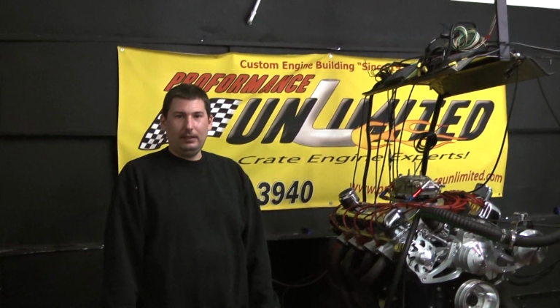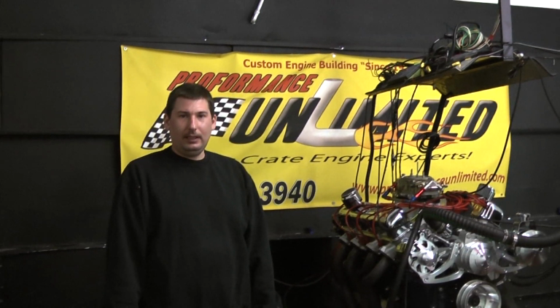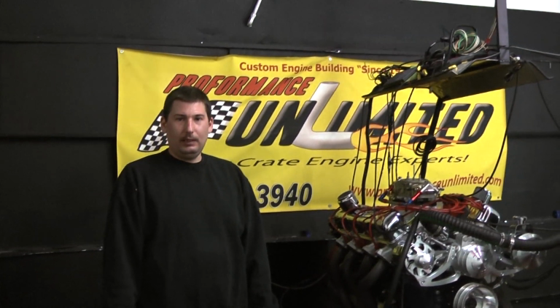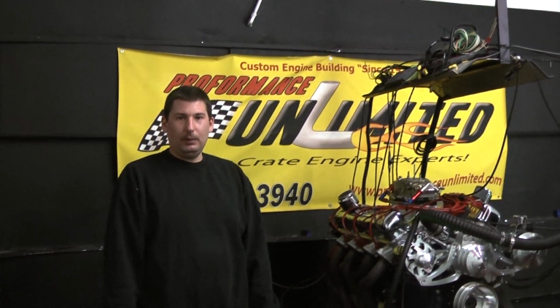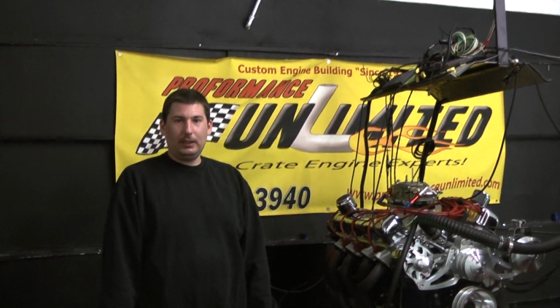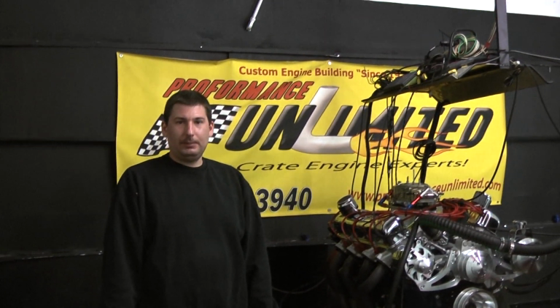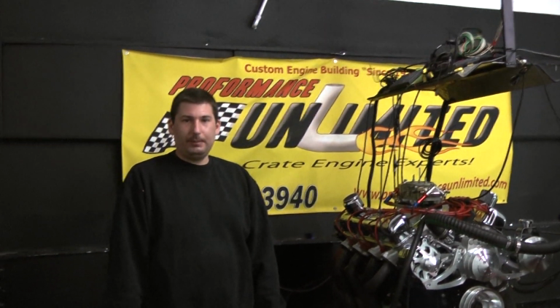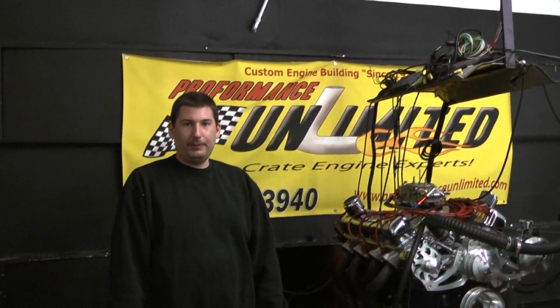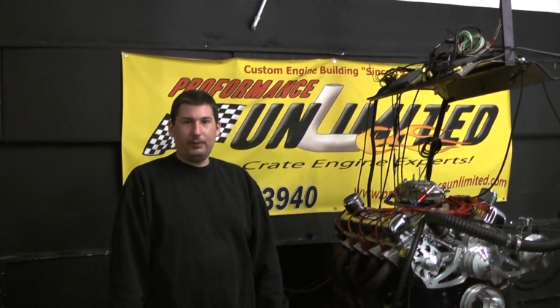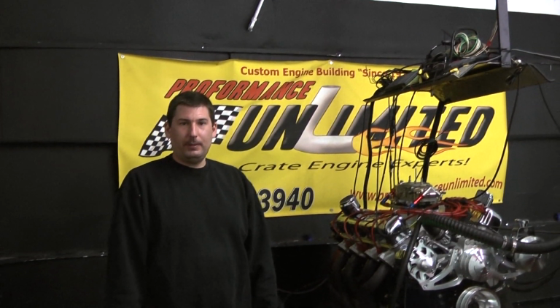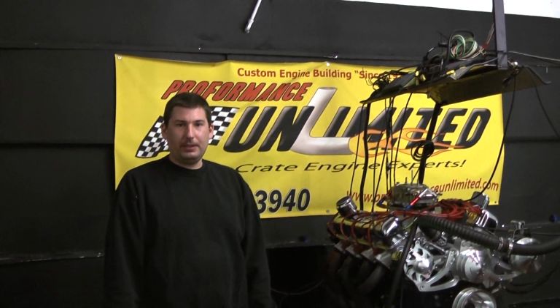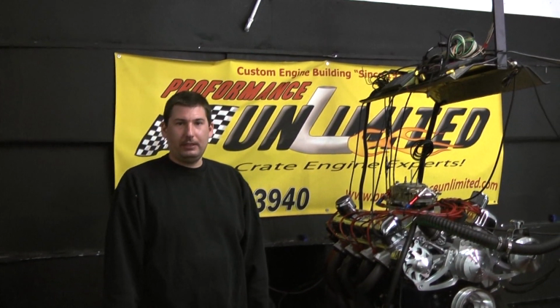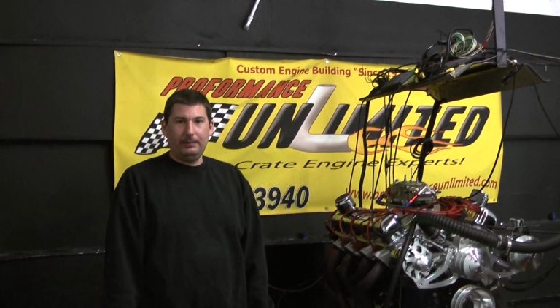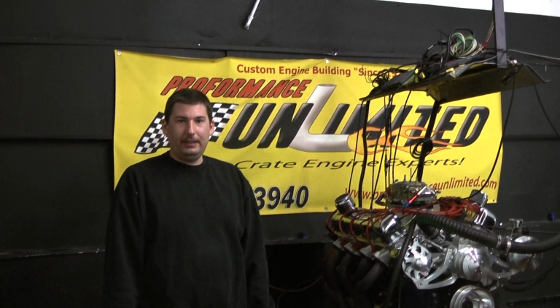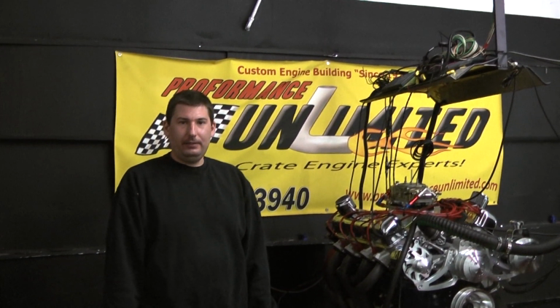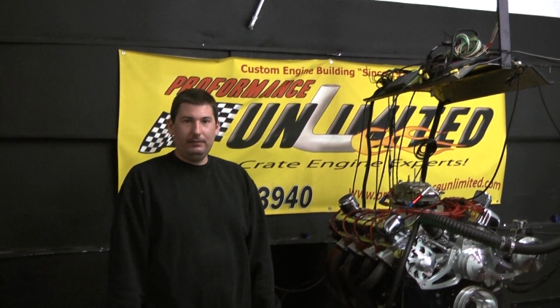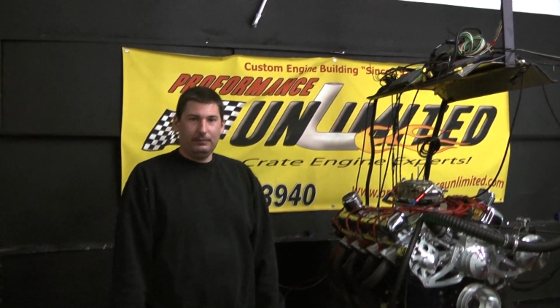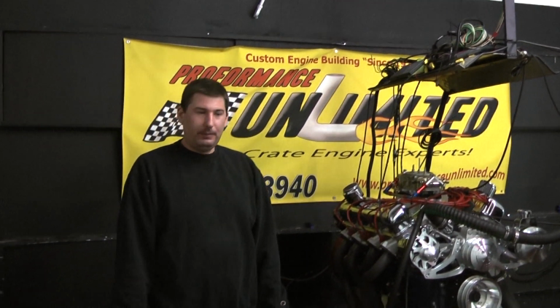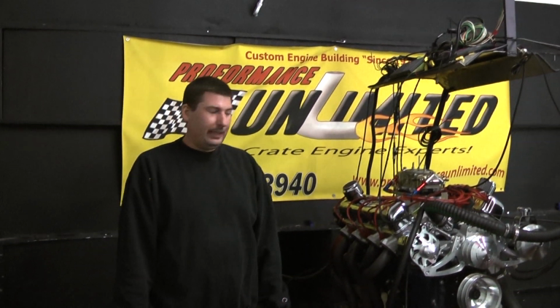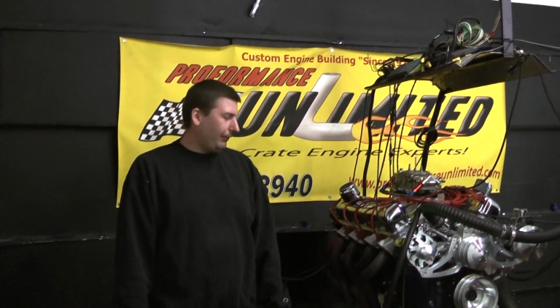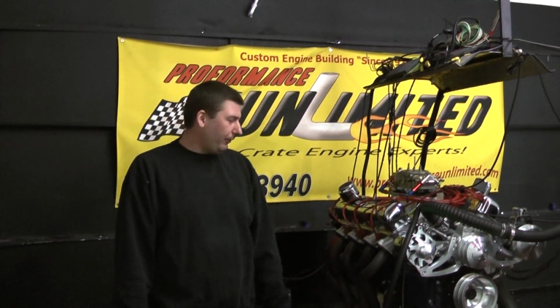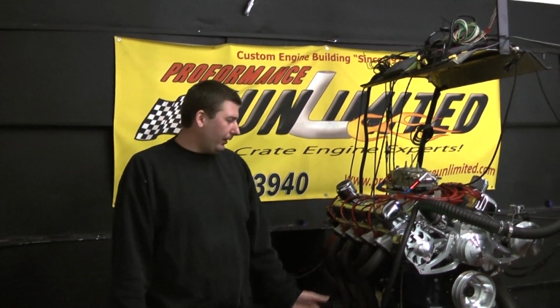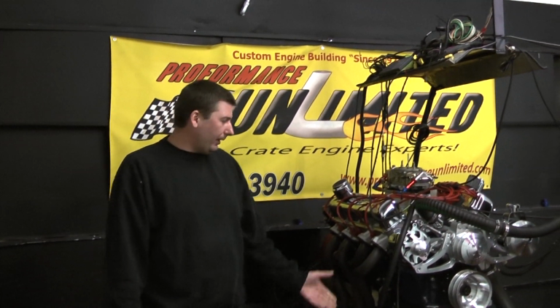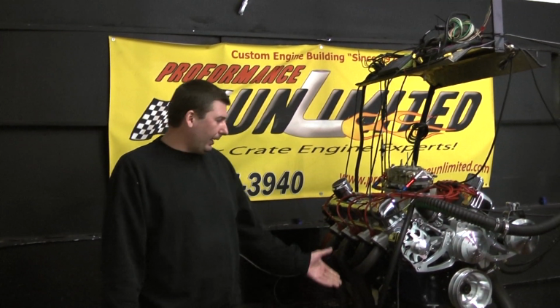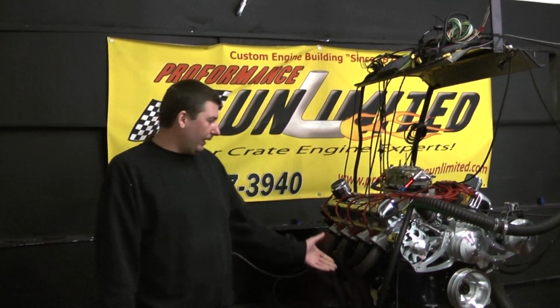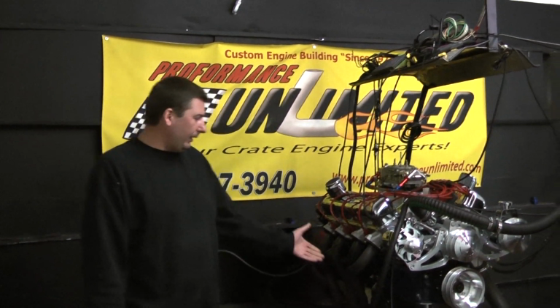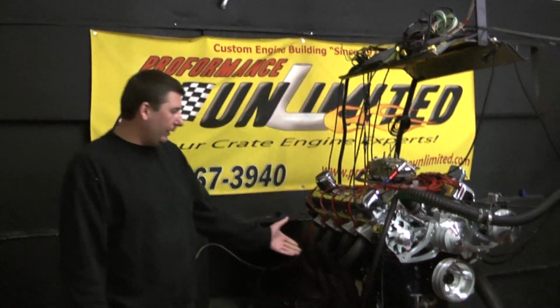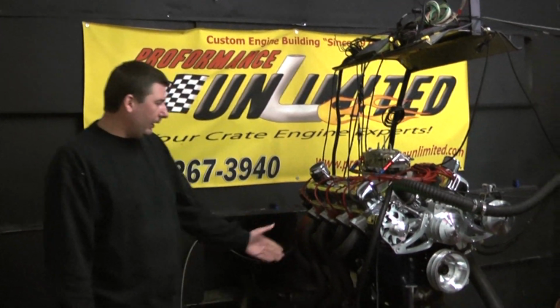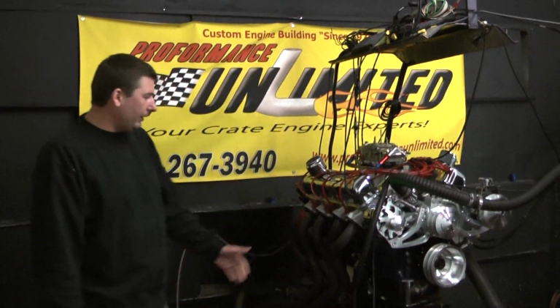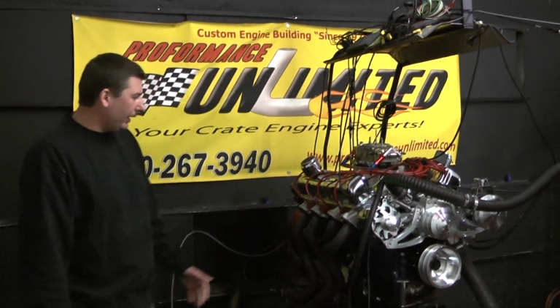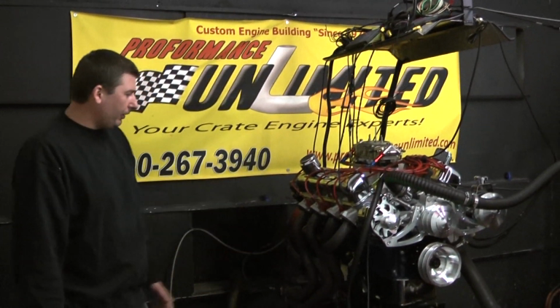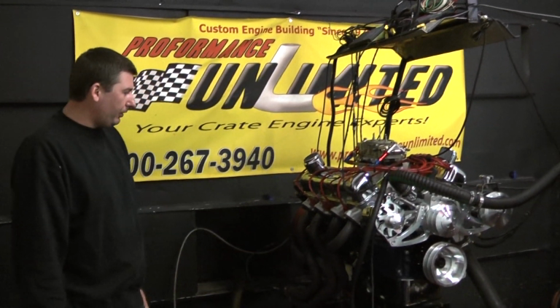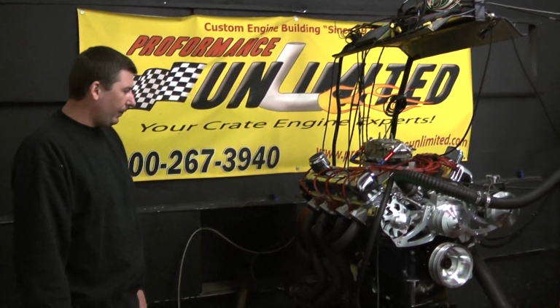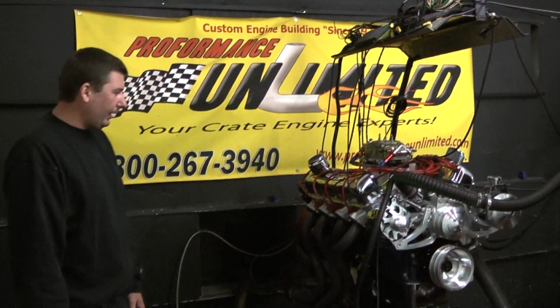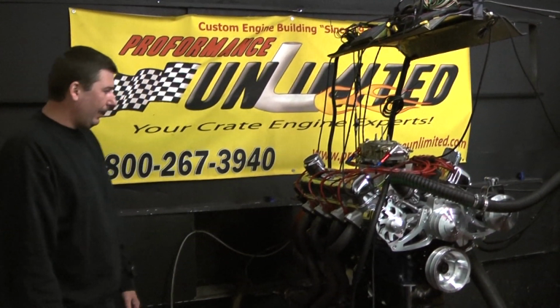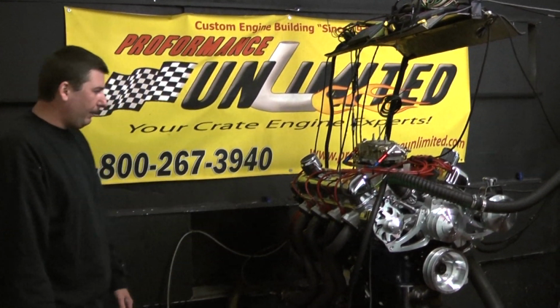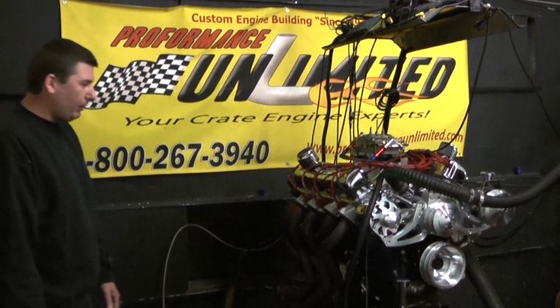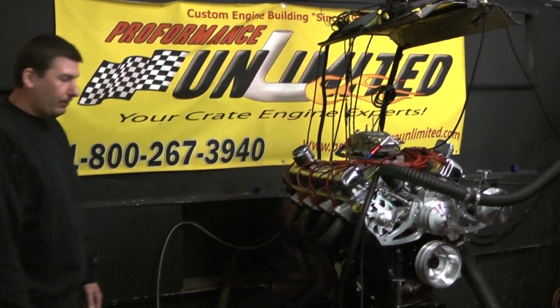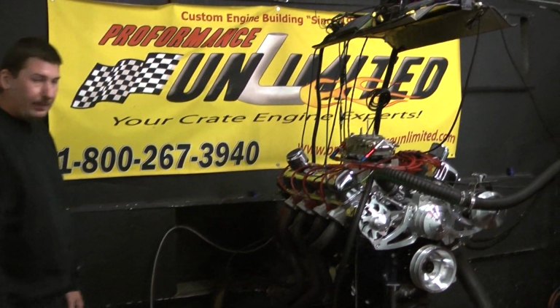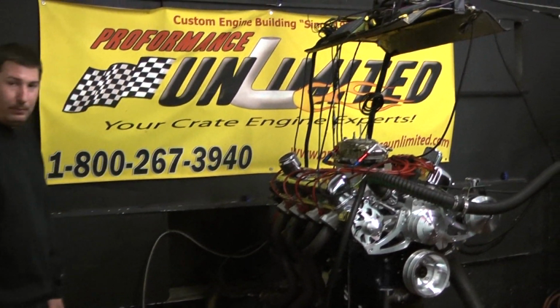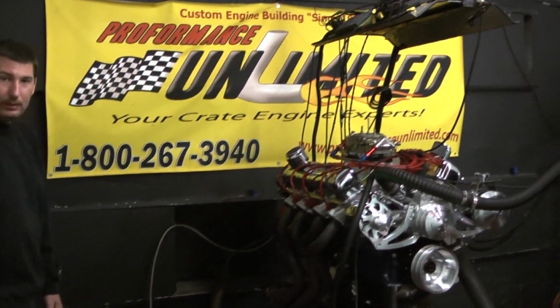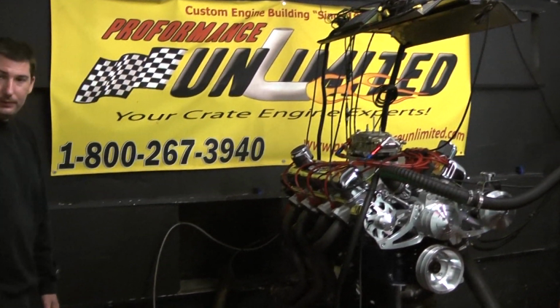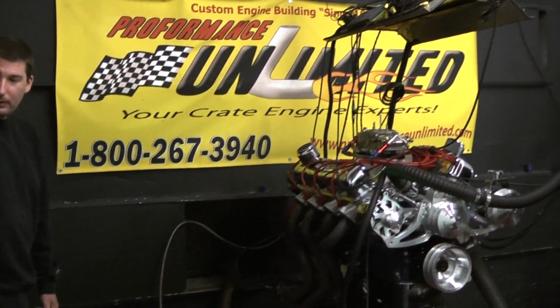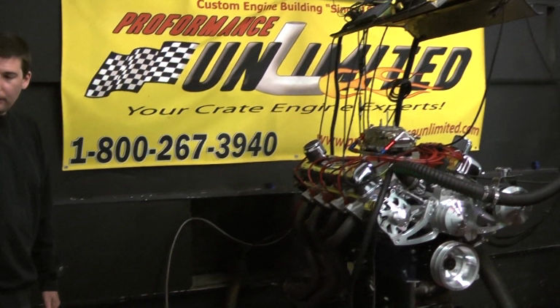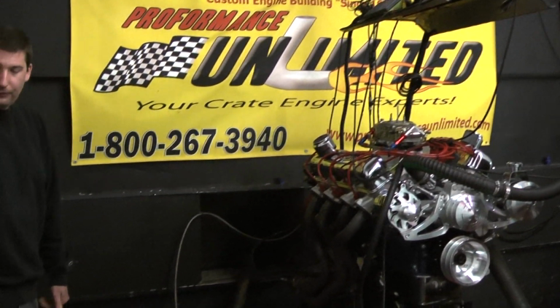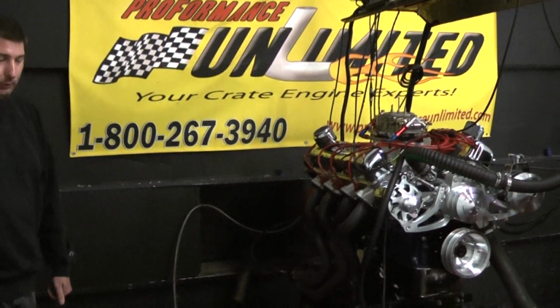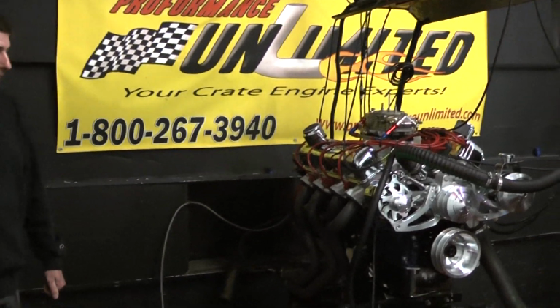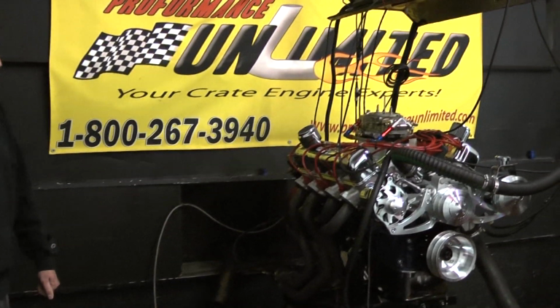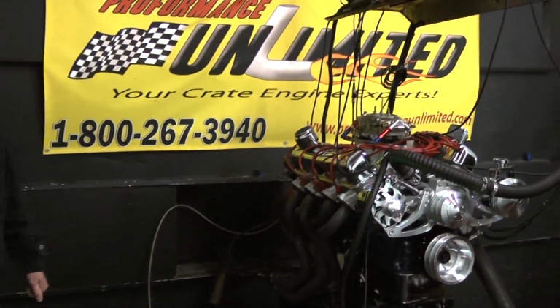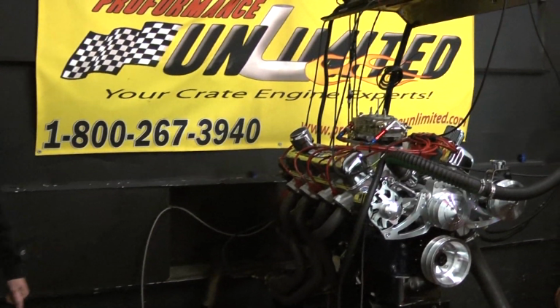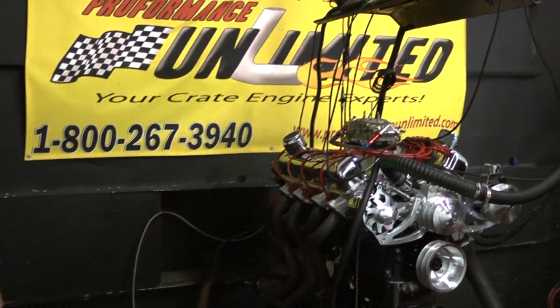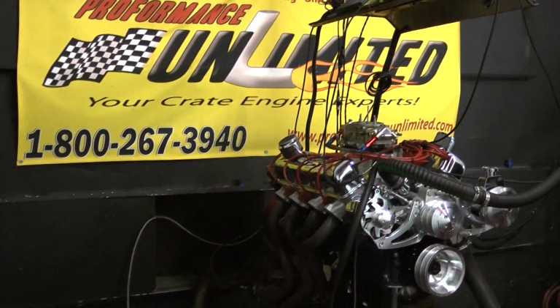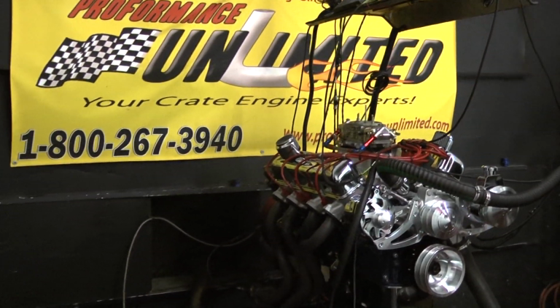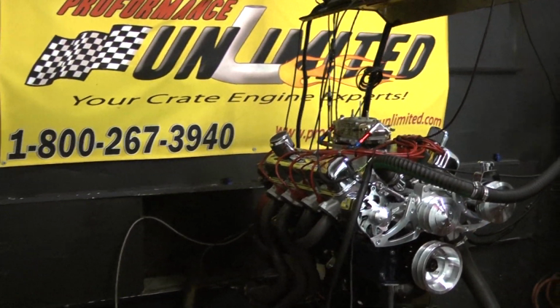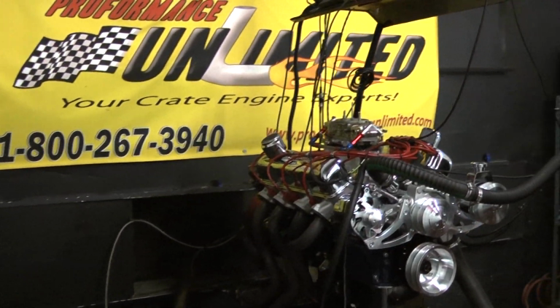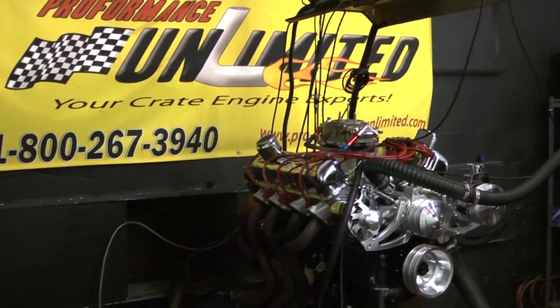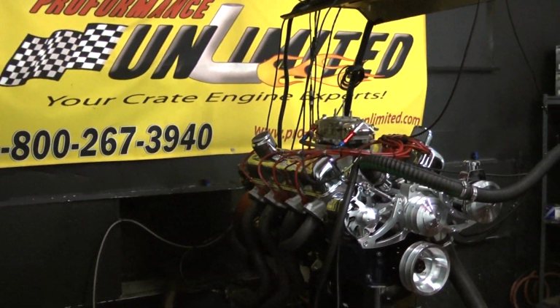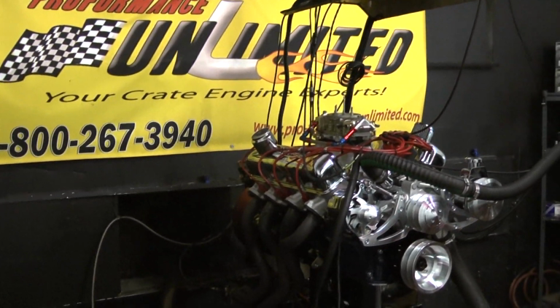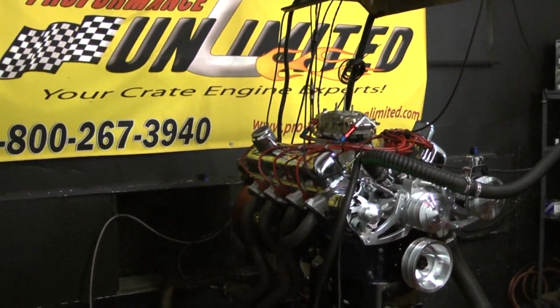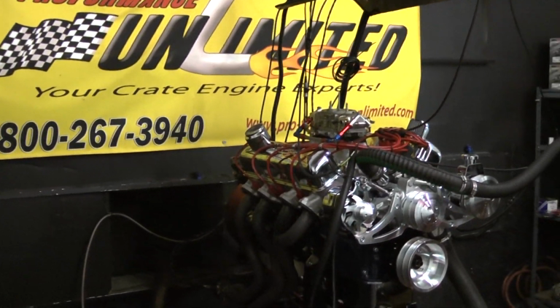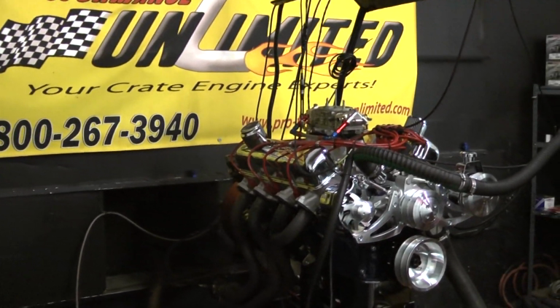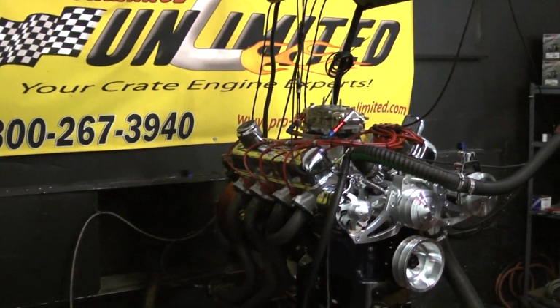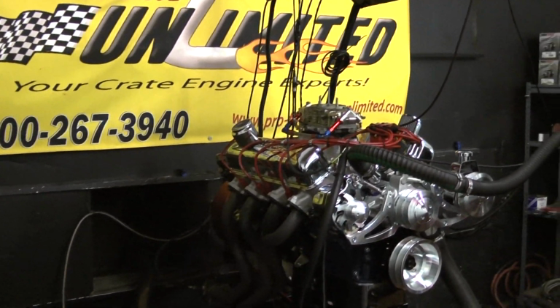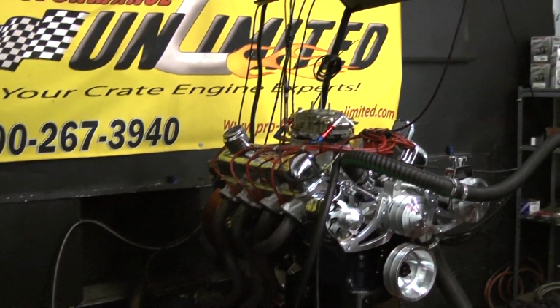Welcome to Performance Unlimited. What we have for you today on the dyno stand happens to be one of our 434 cubic inch FE engines.